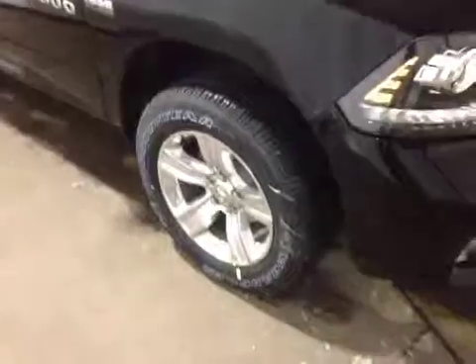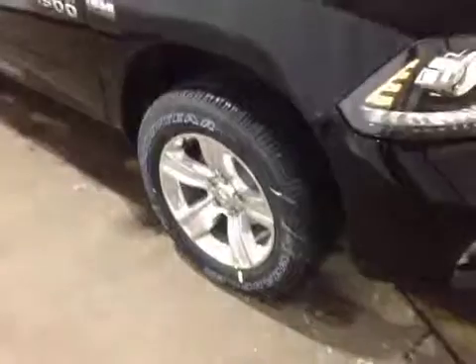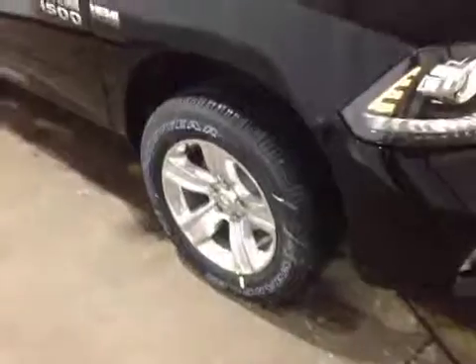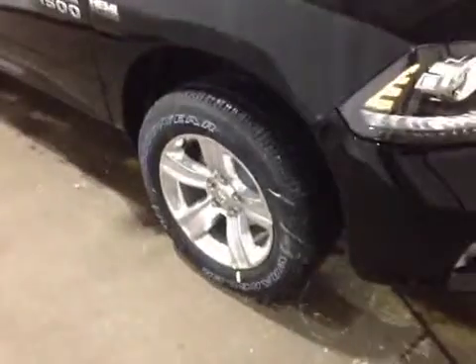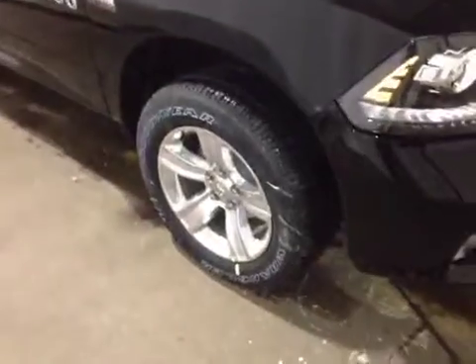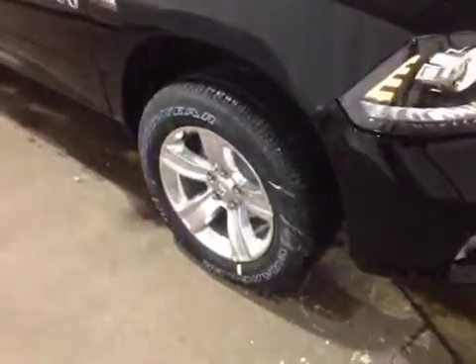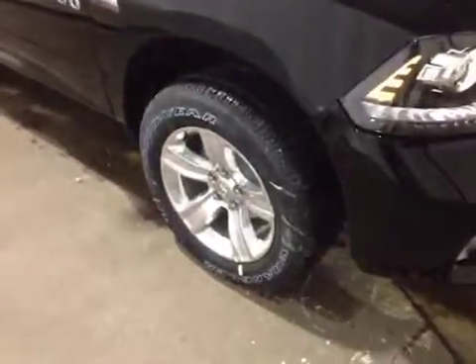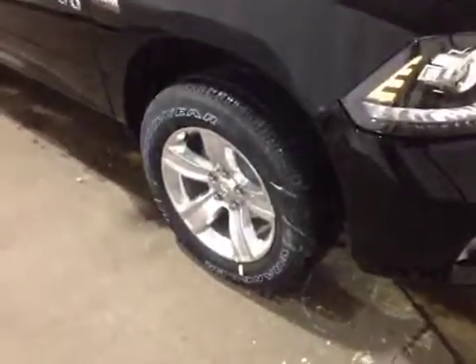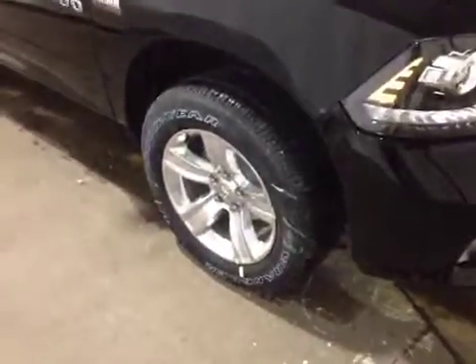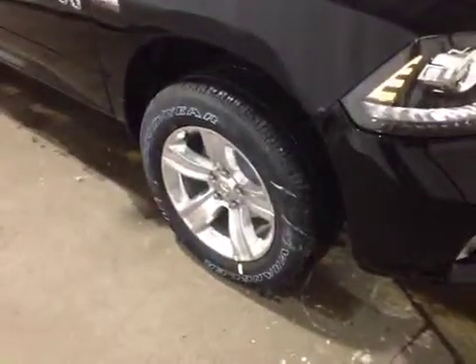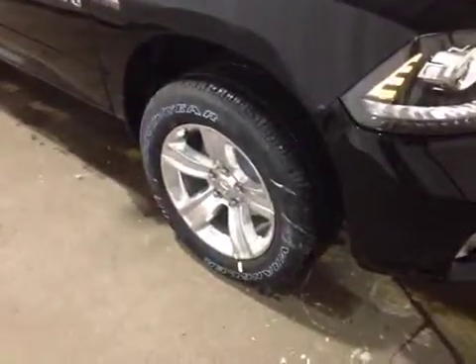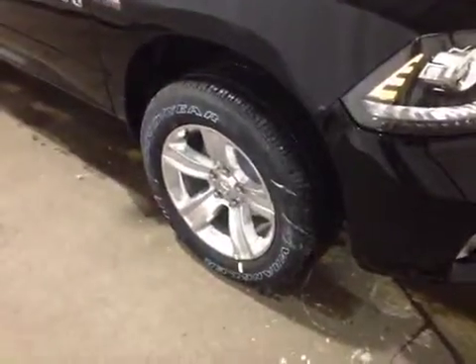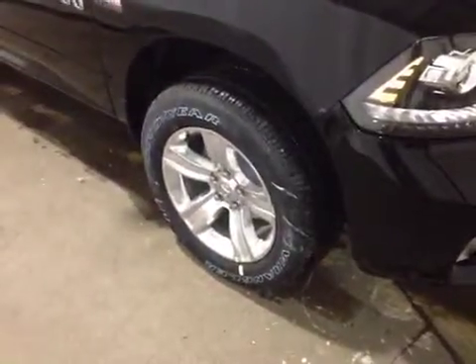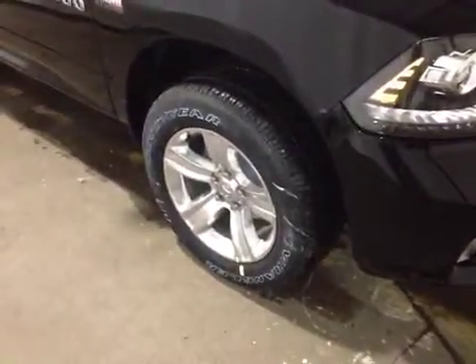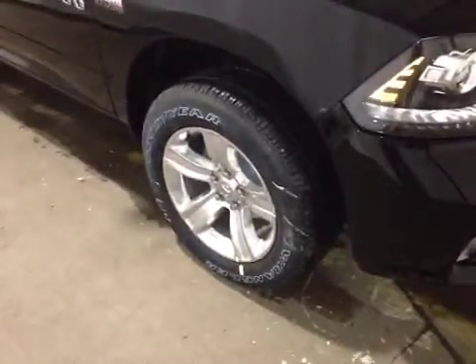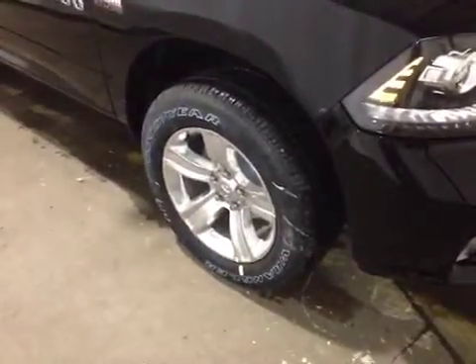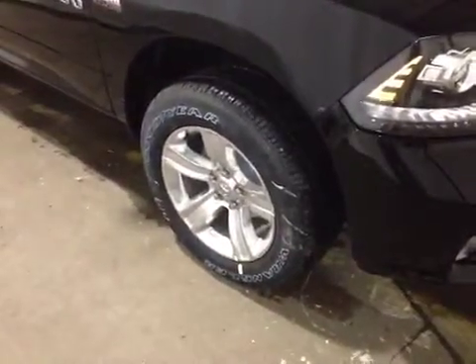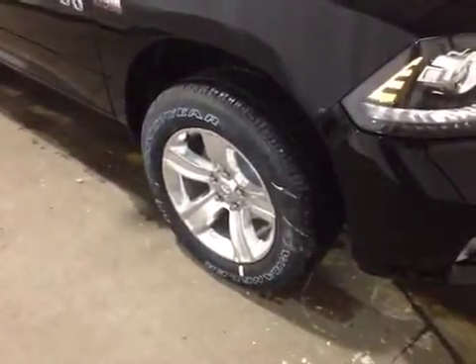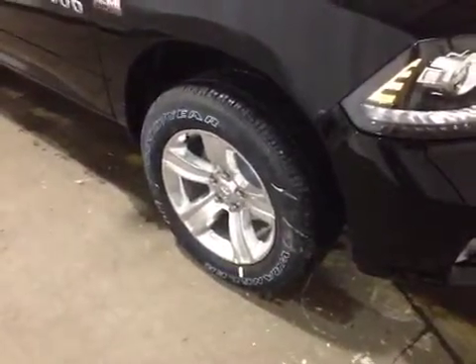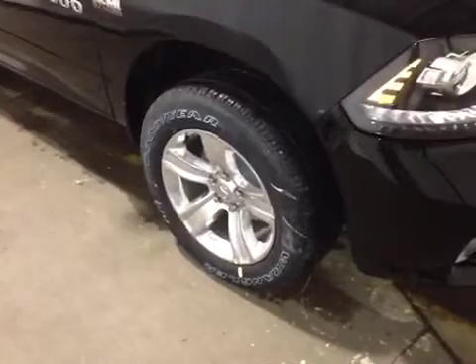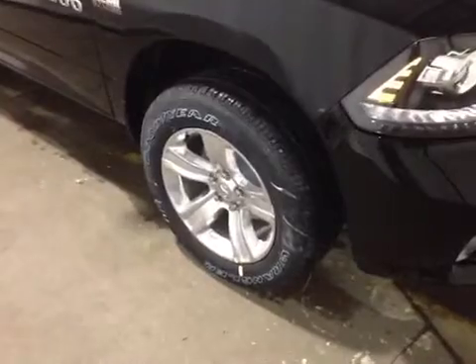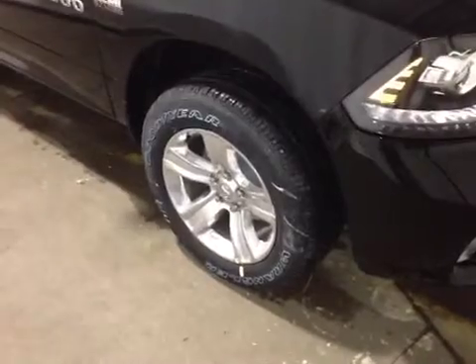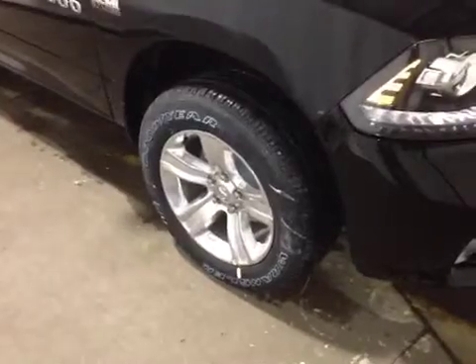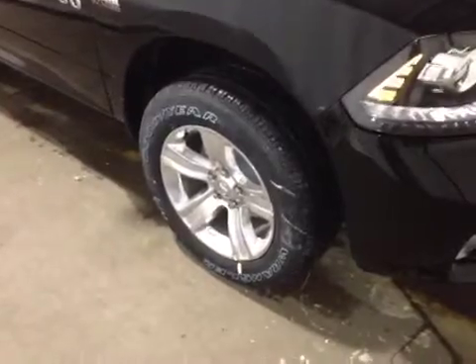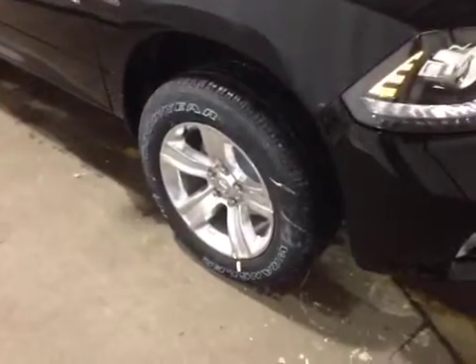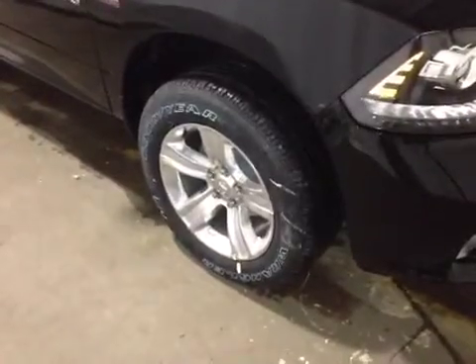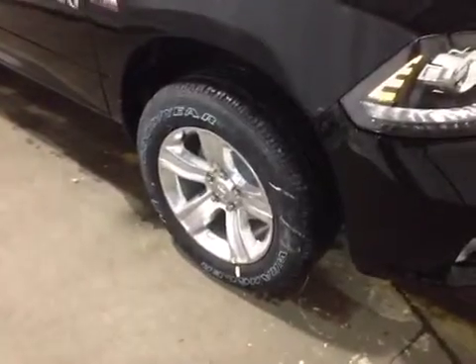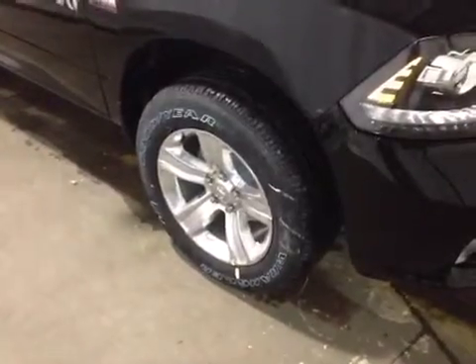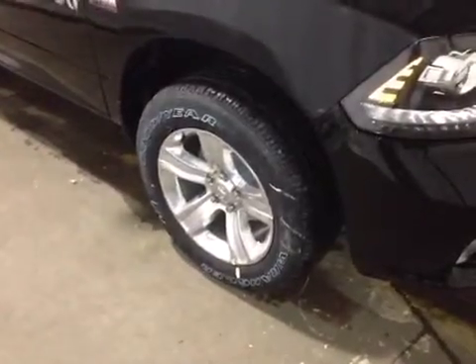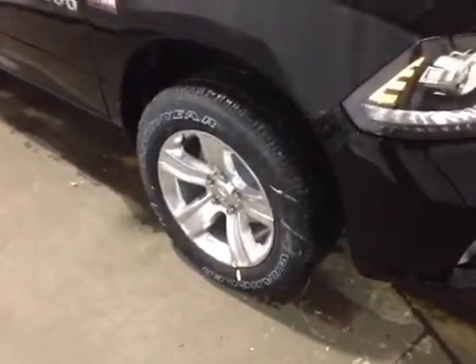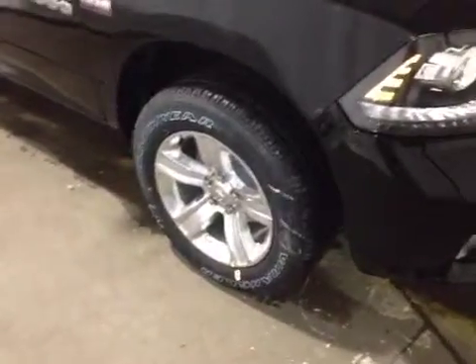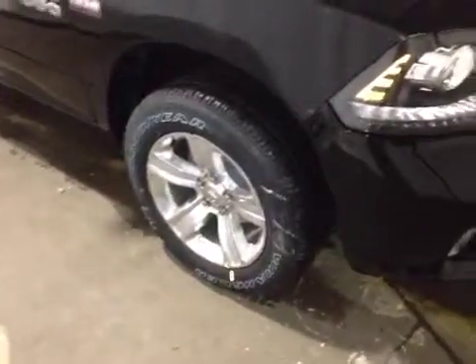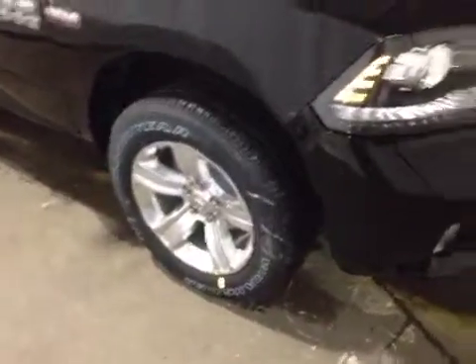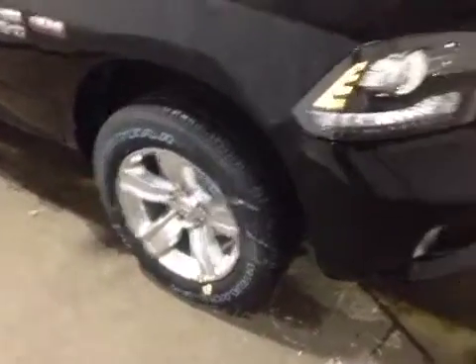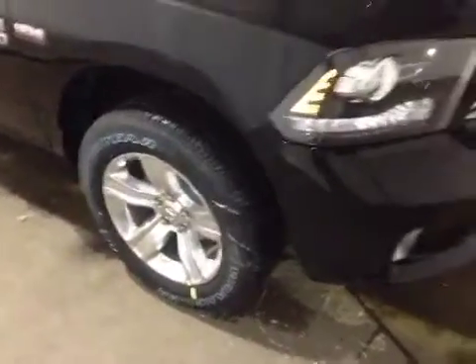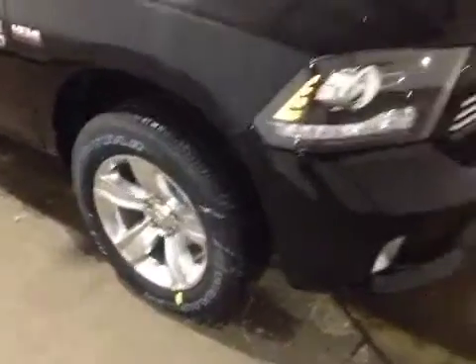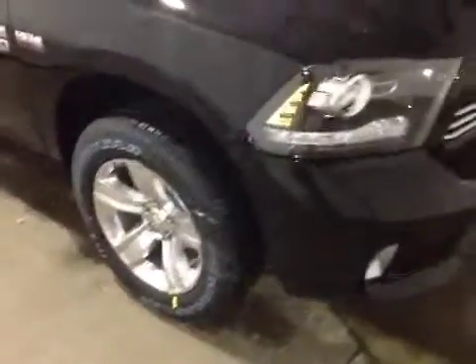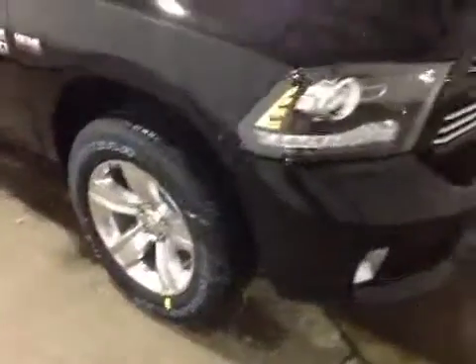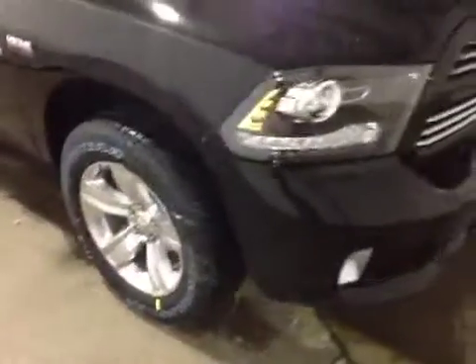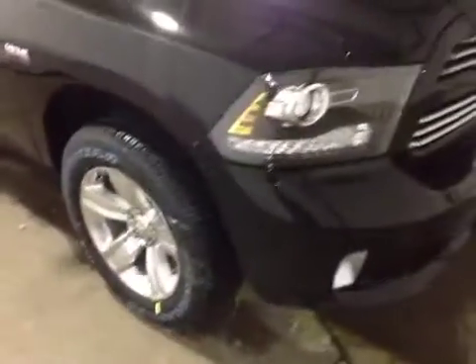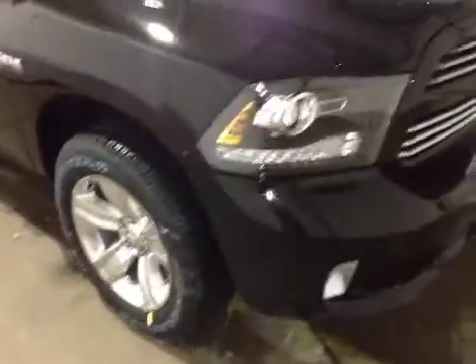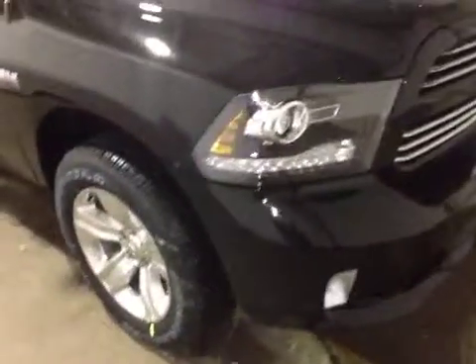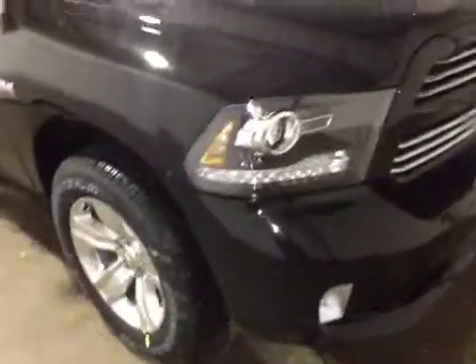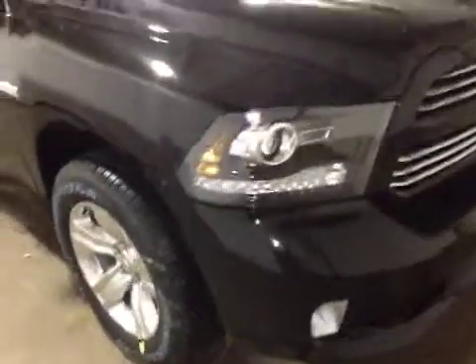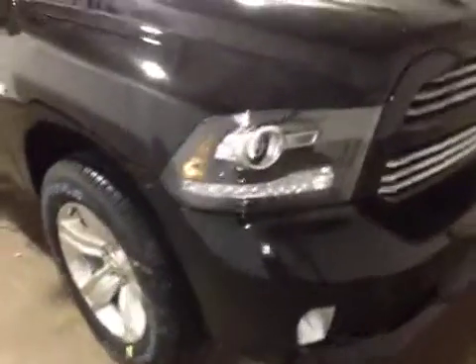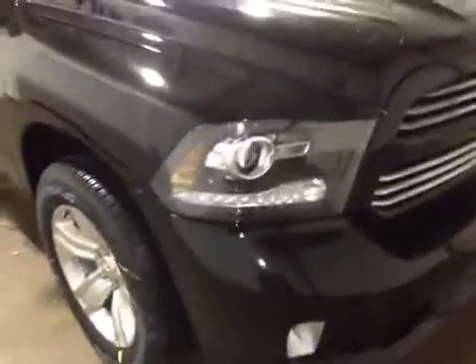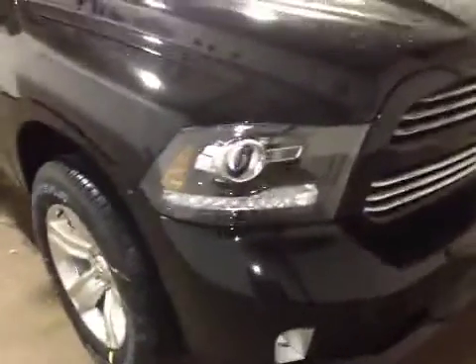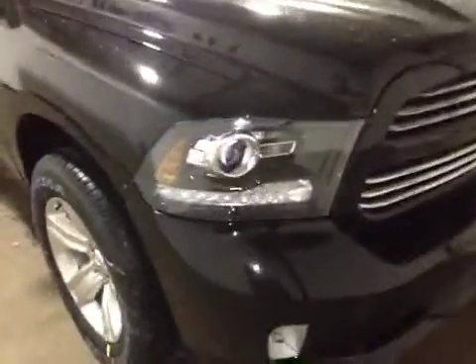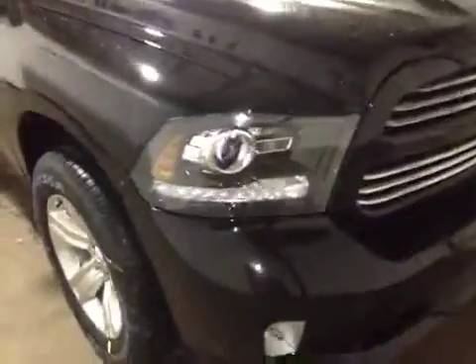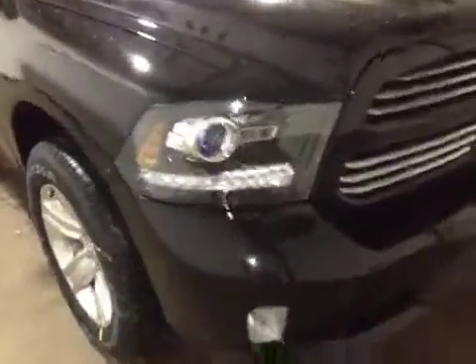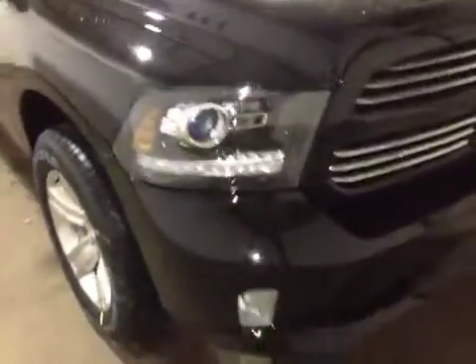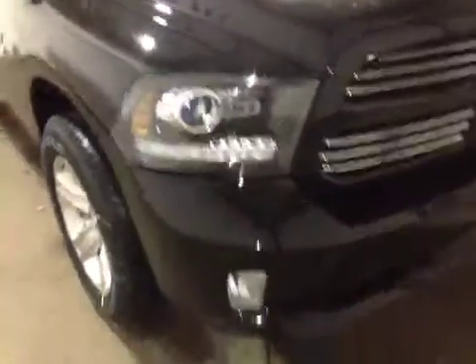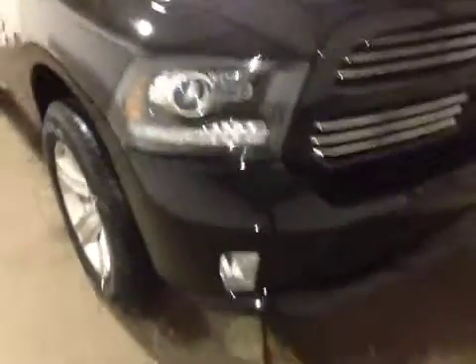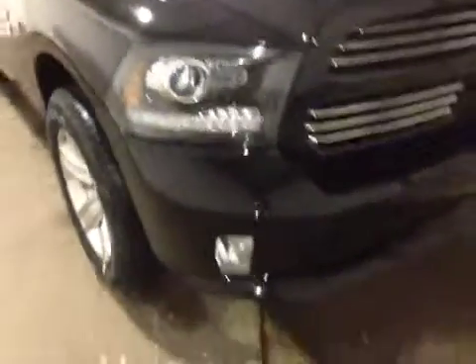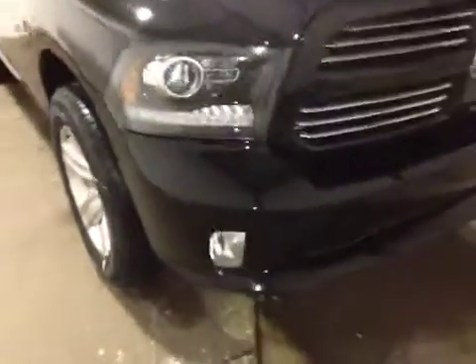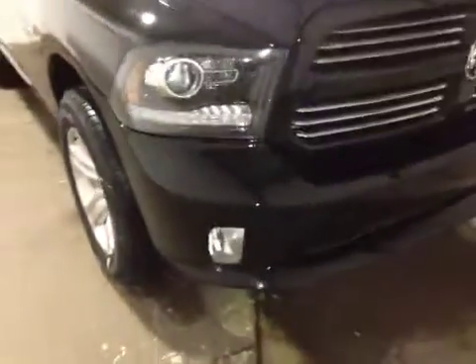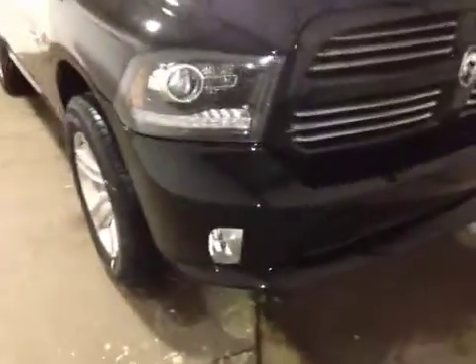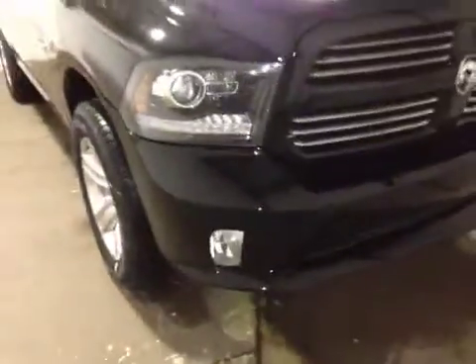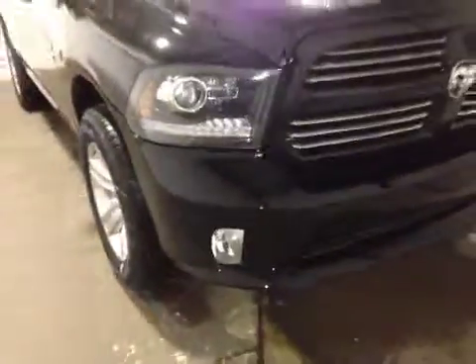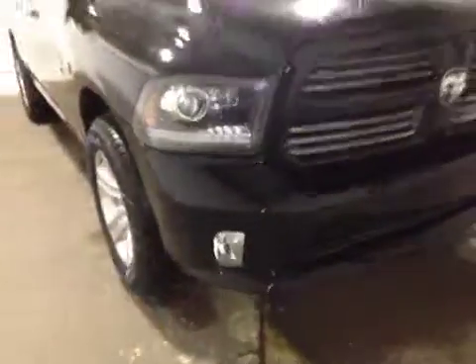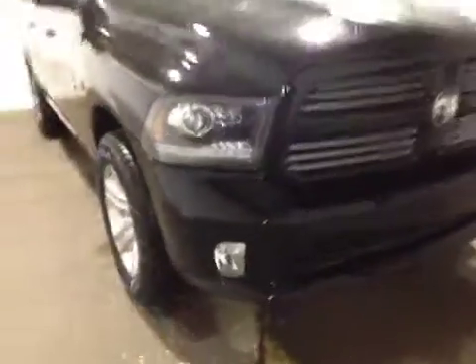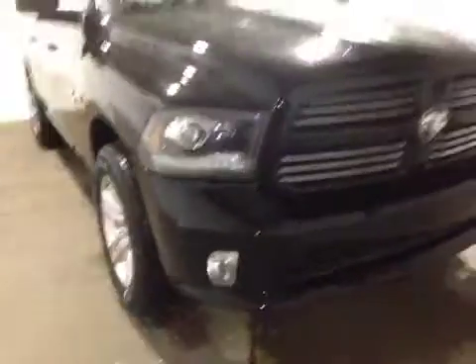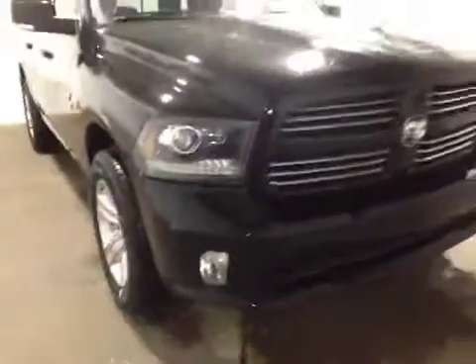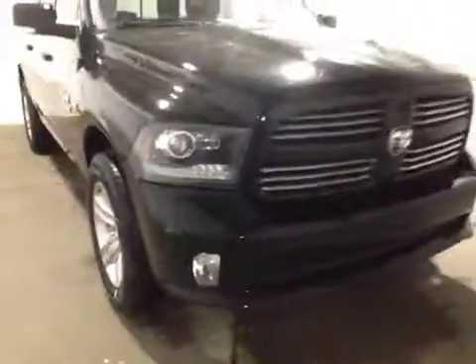At the front of the vehicle here we have your all-season tires on 20-inch alloy rims. As you come around the front of the vehicle, we have your daytime running lights as well as your bottom fog lights.